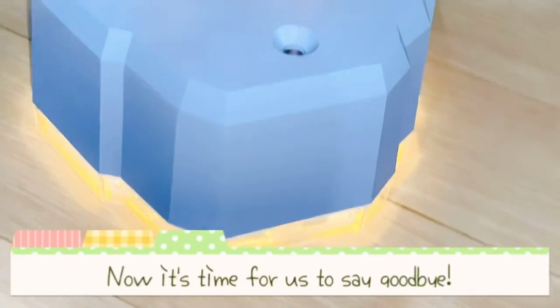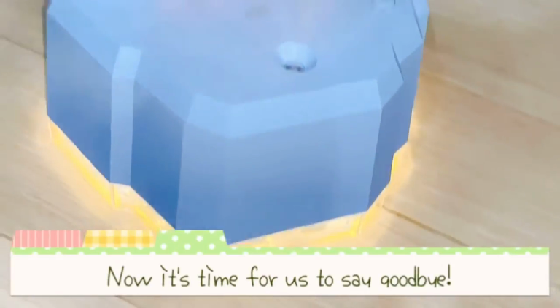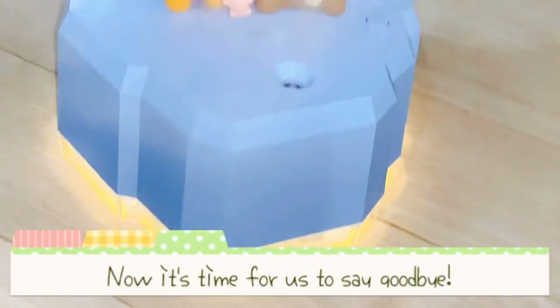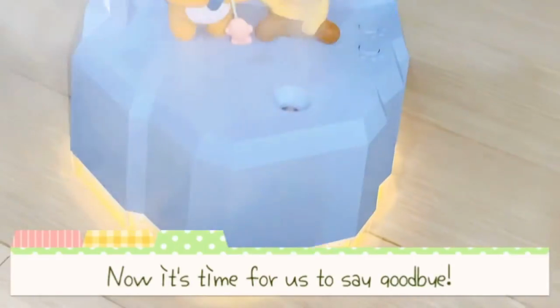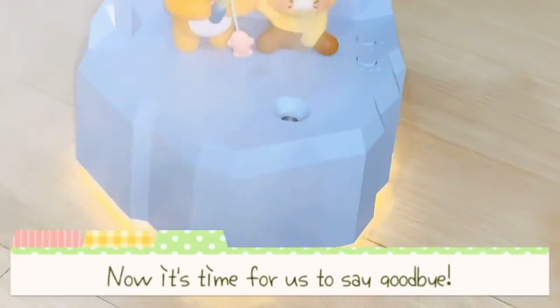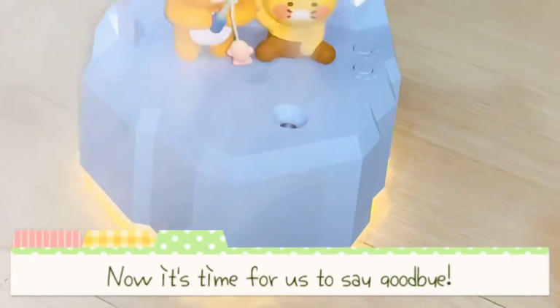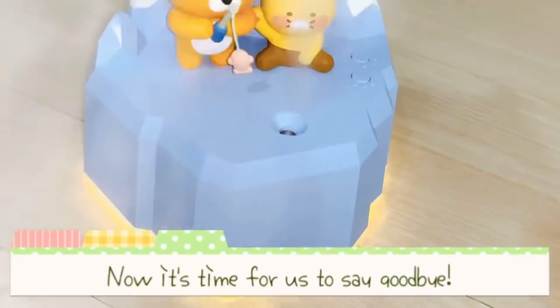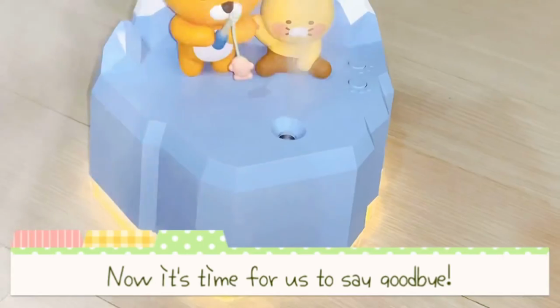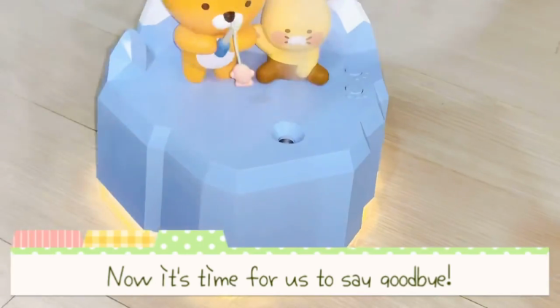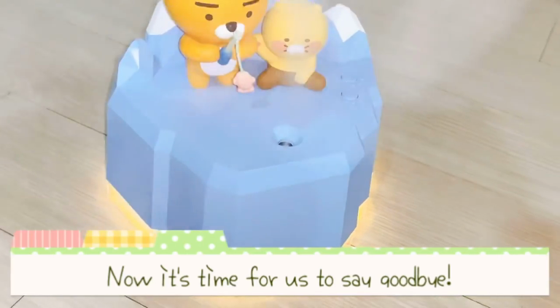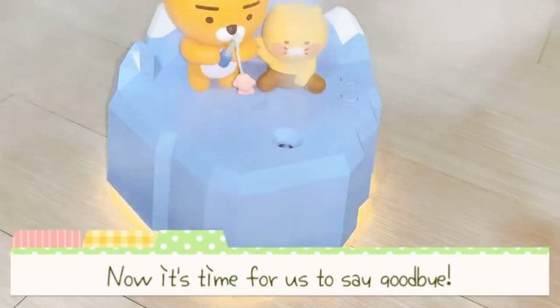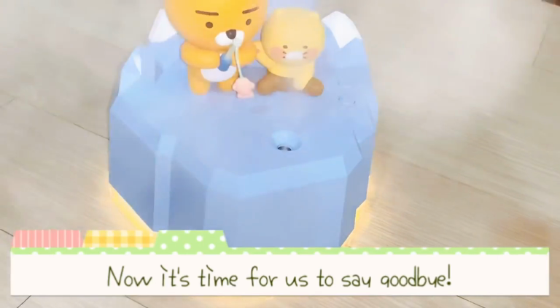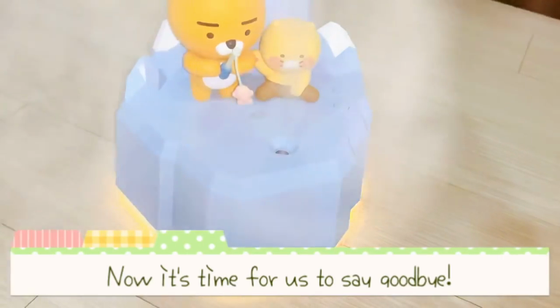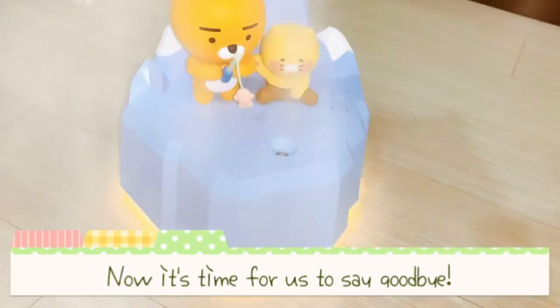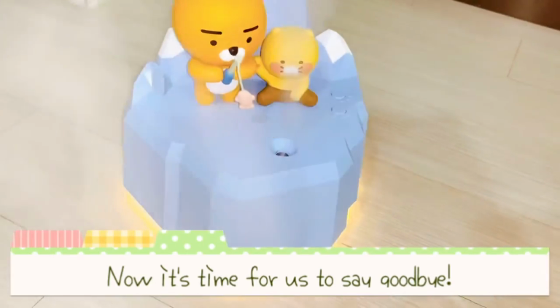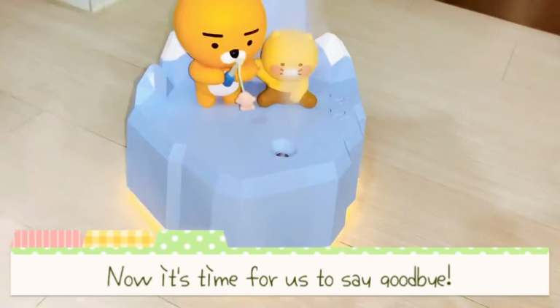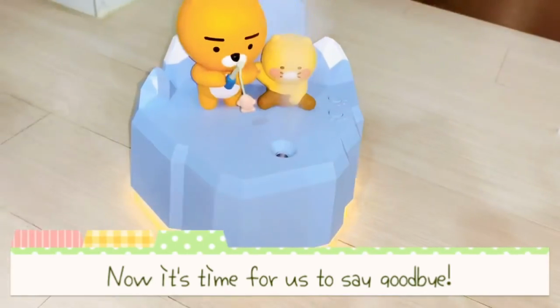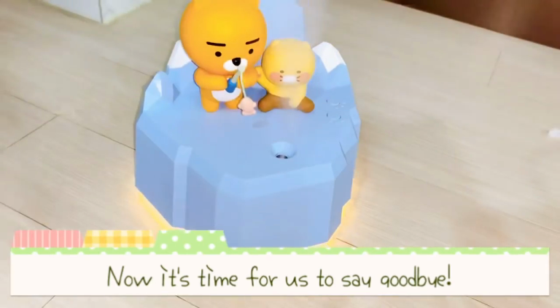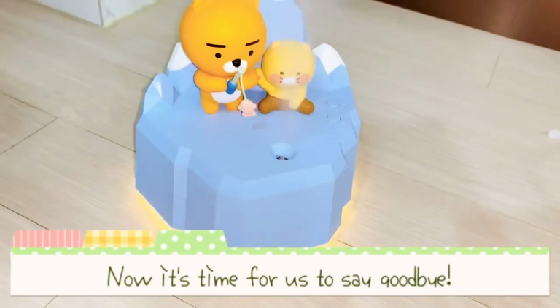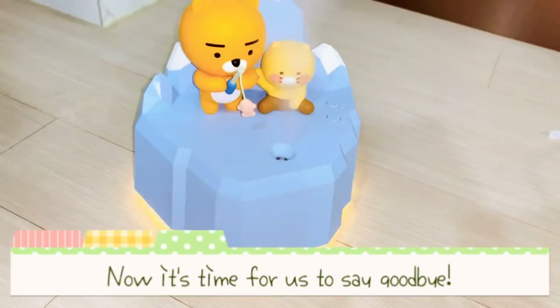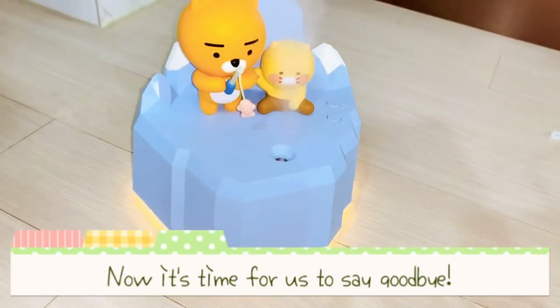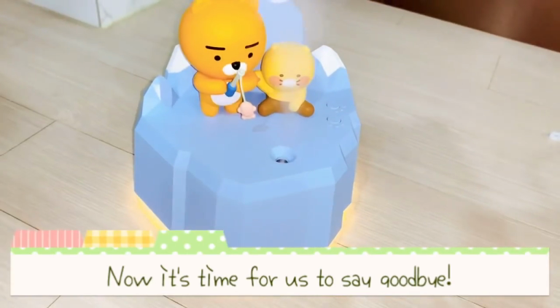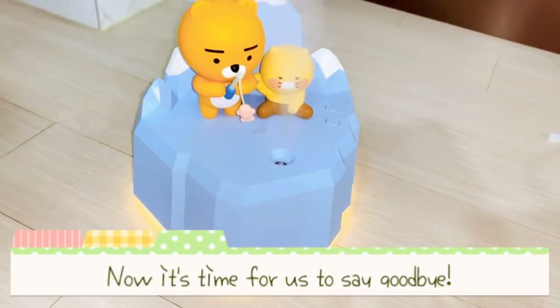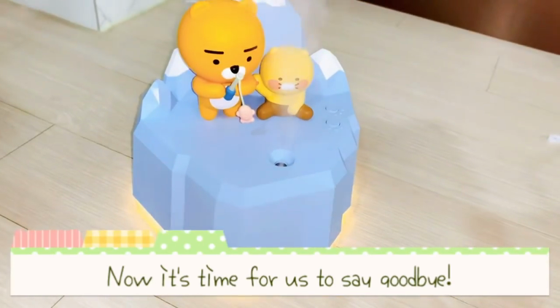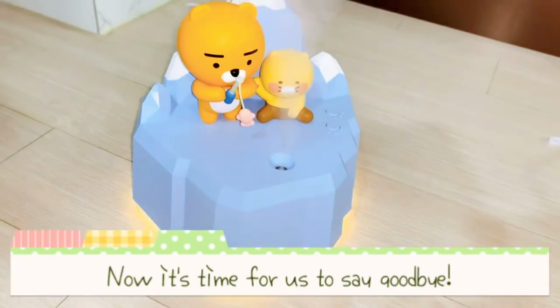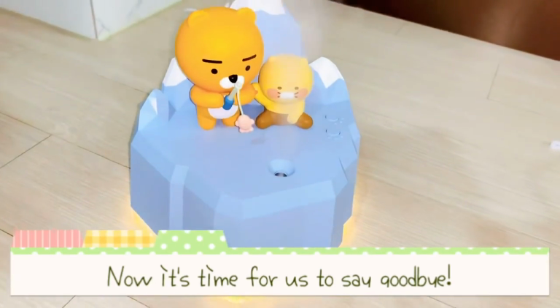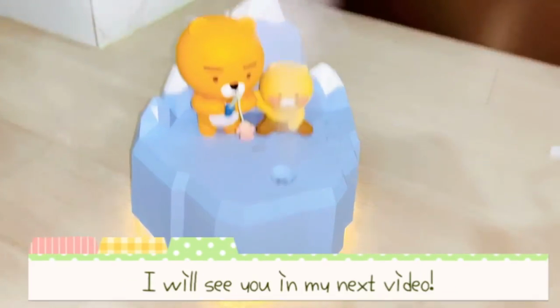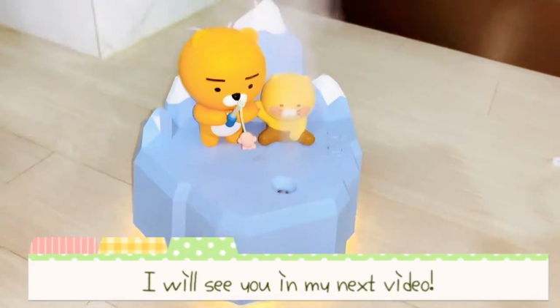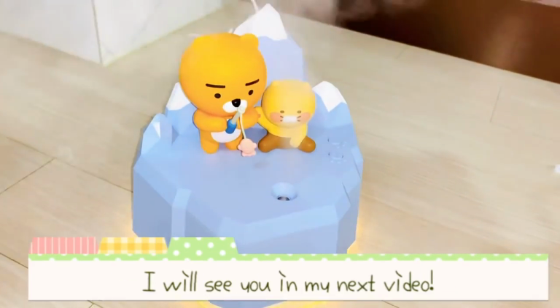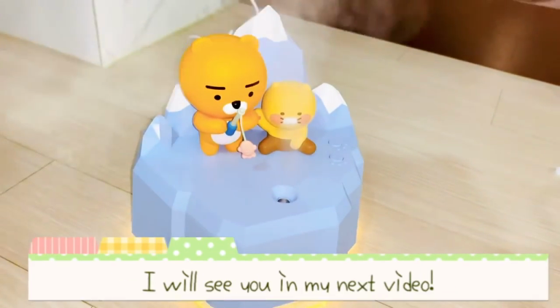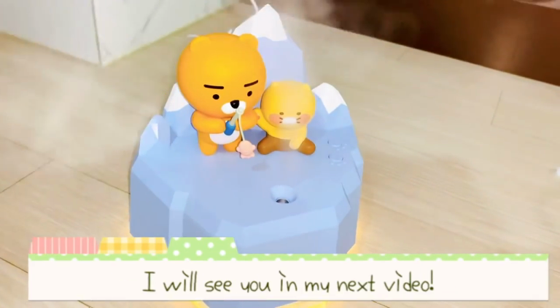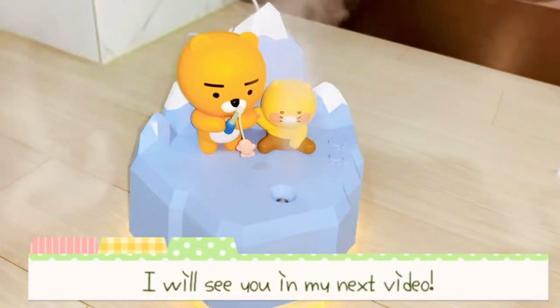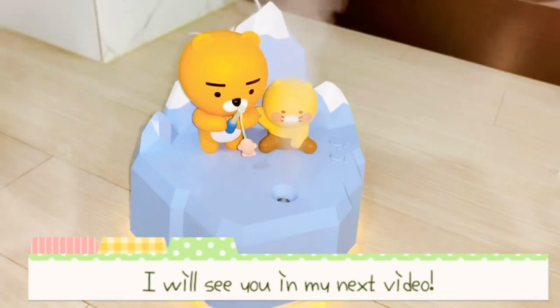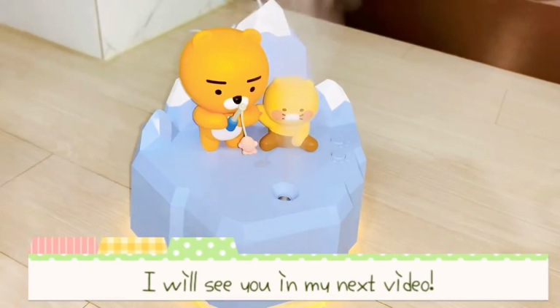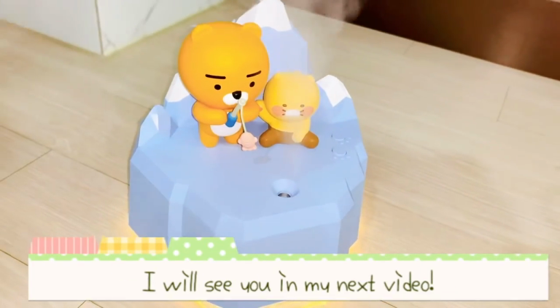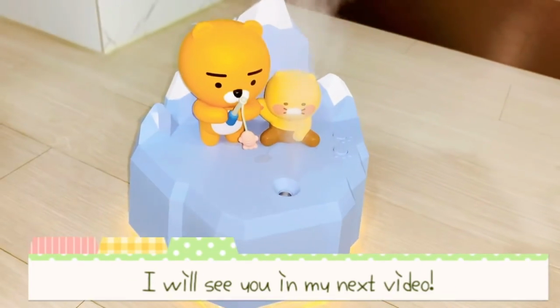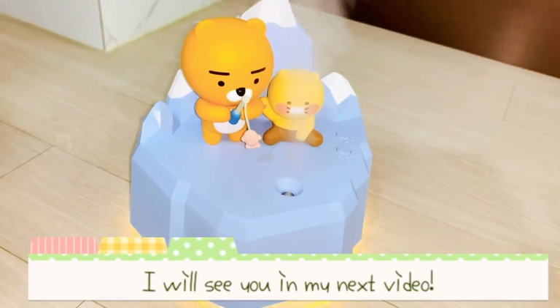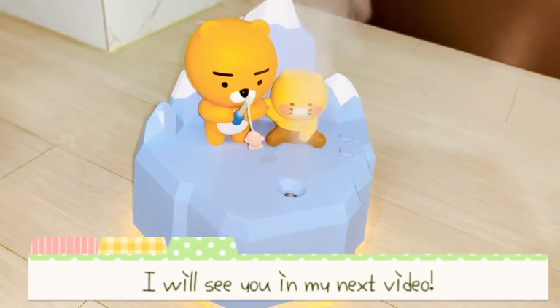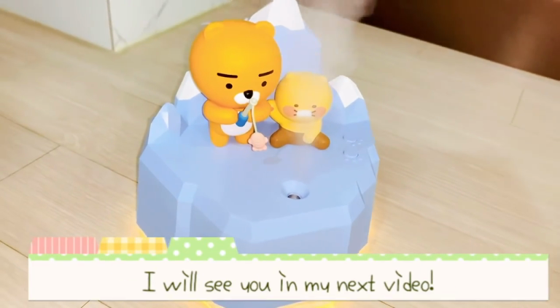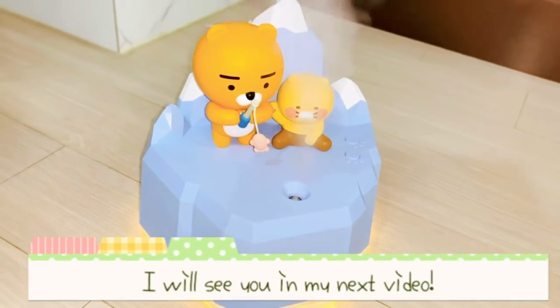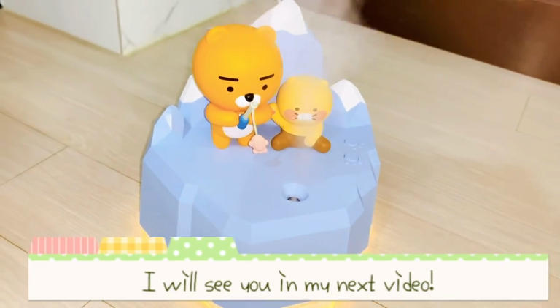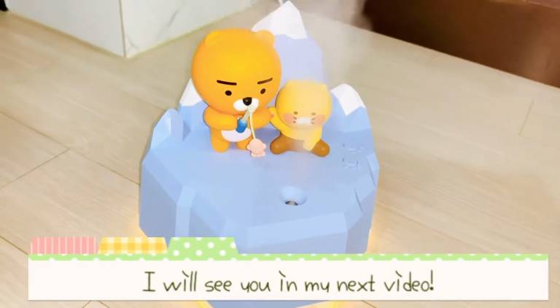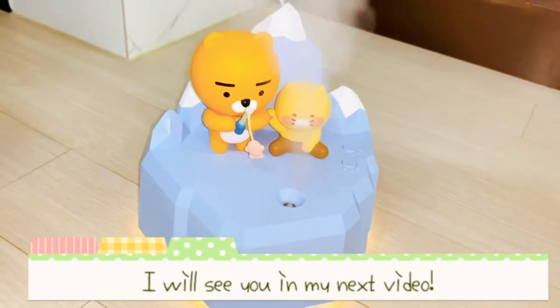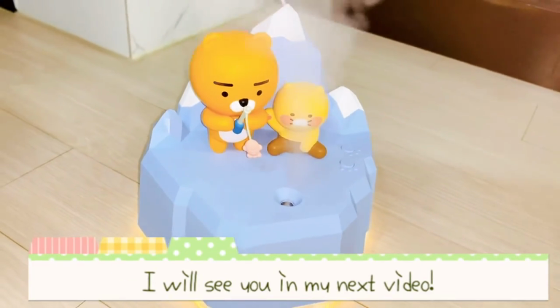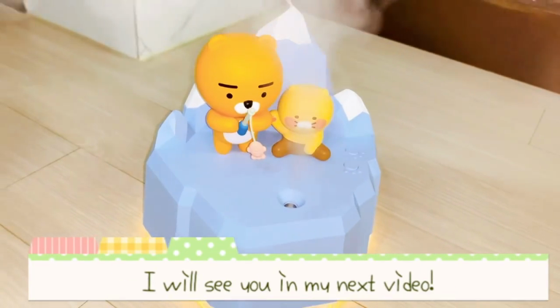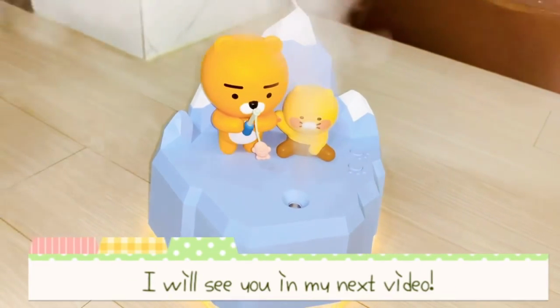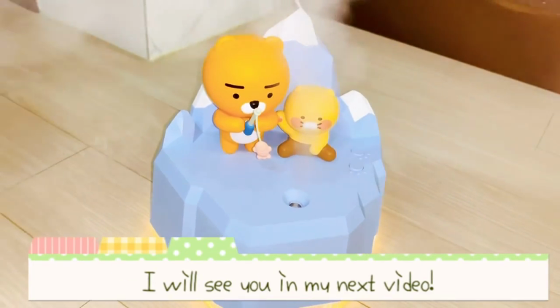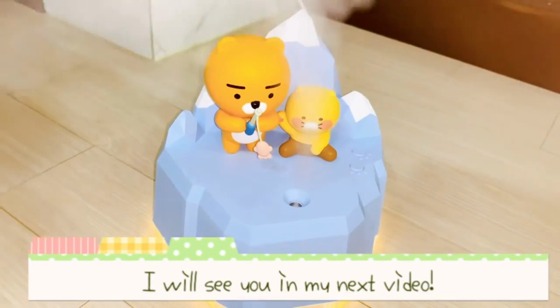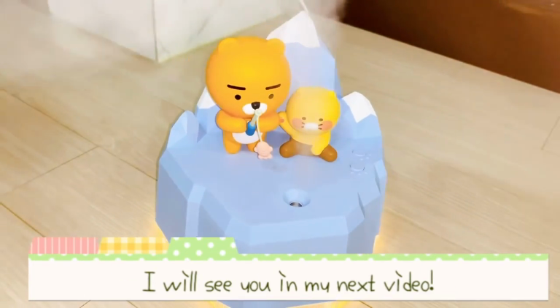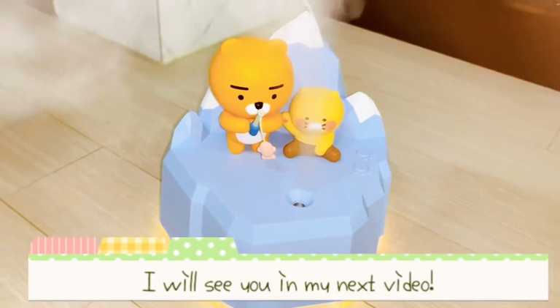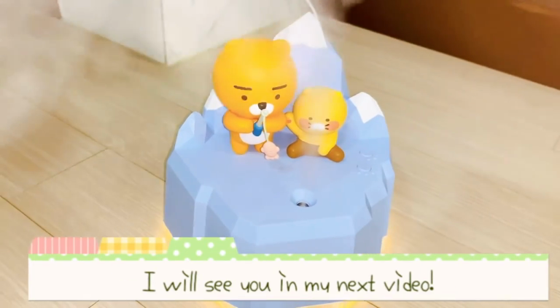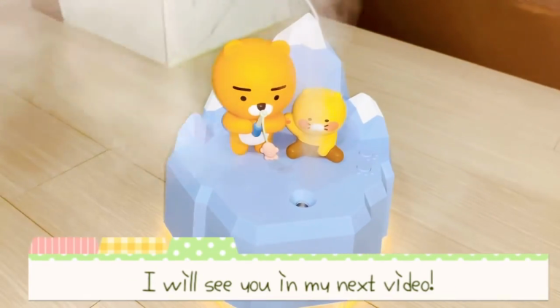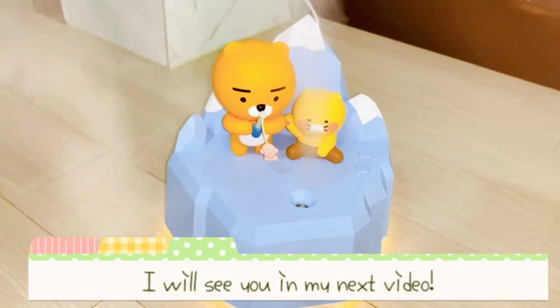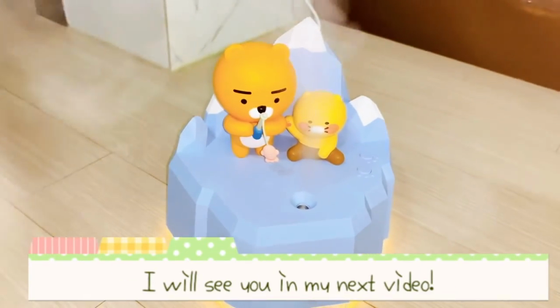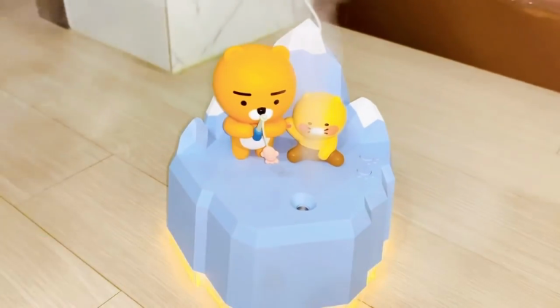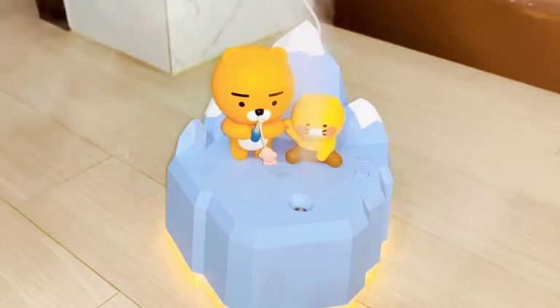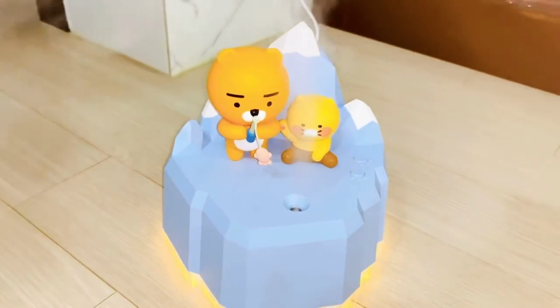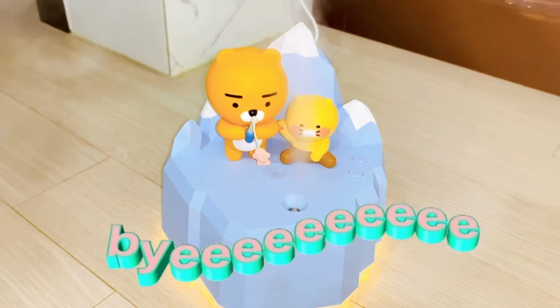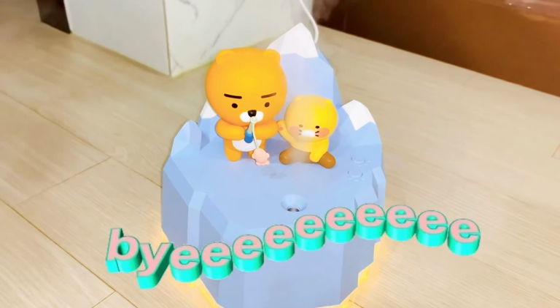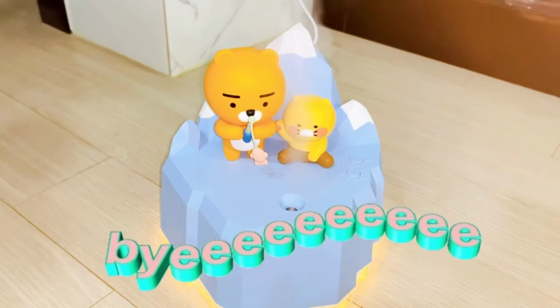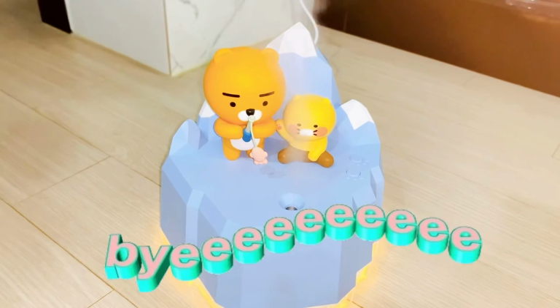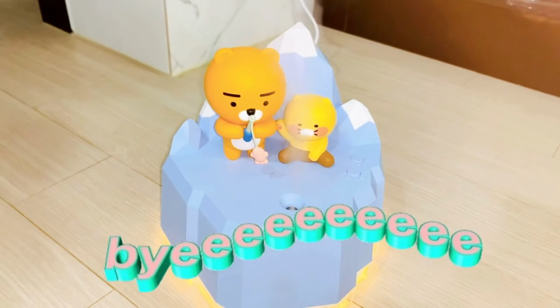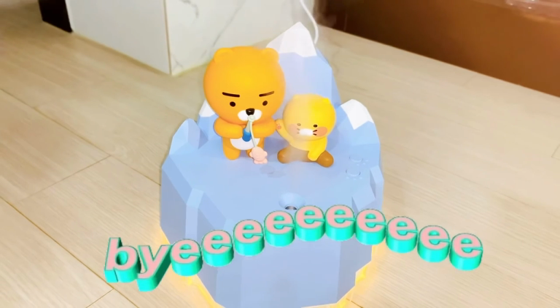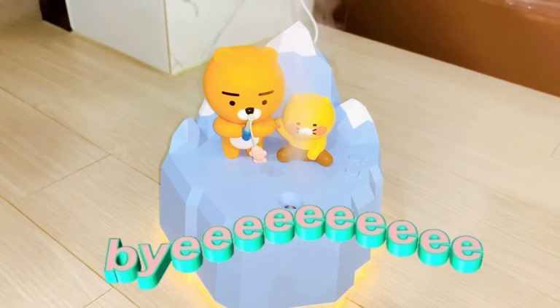Now it's time for us to say bye. I will see you in my next video. Bye!